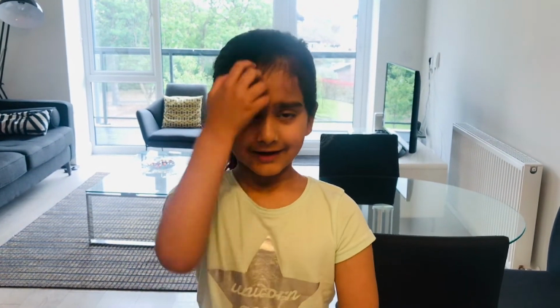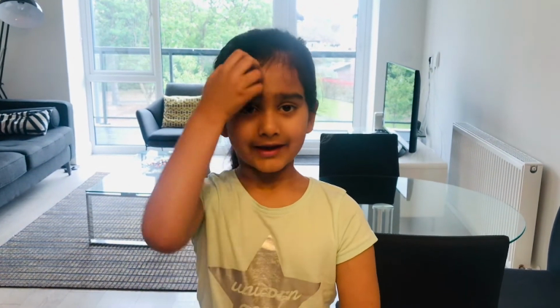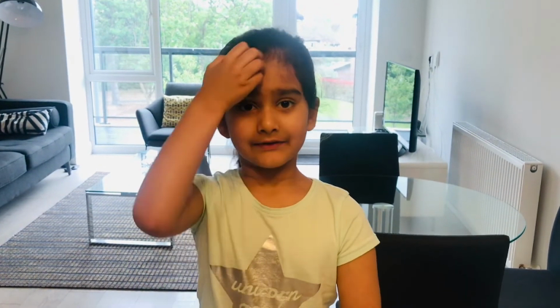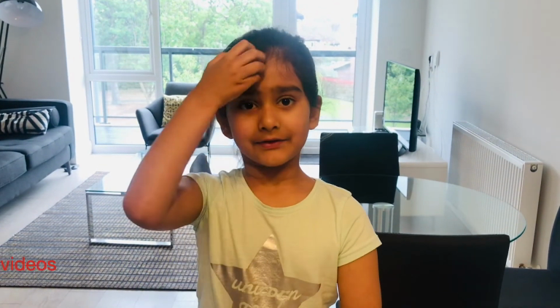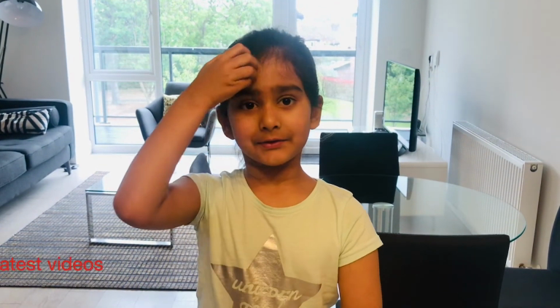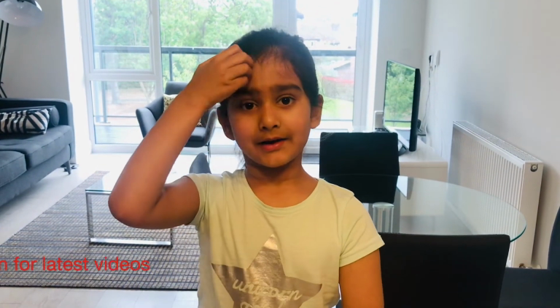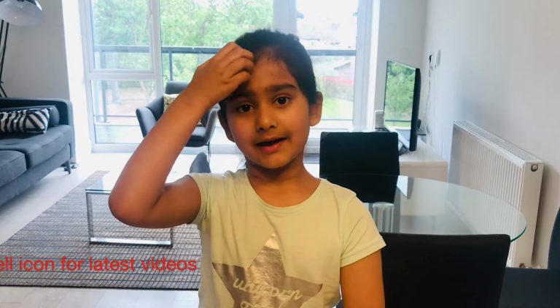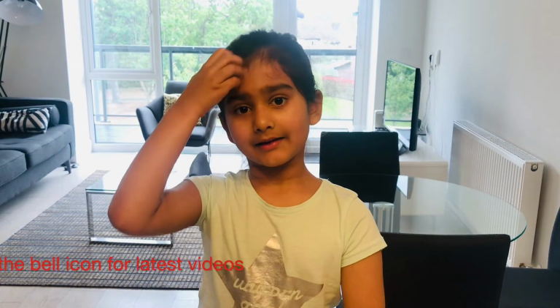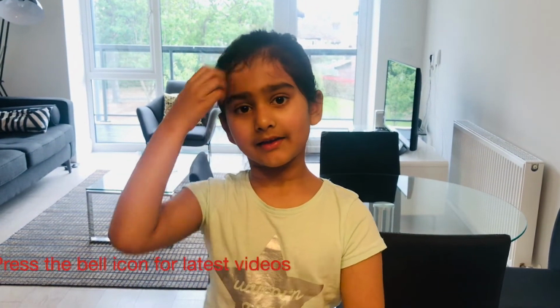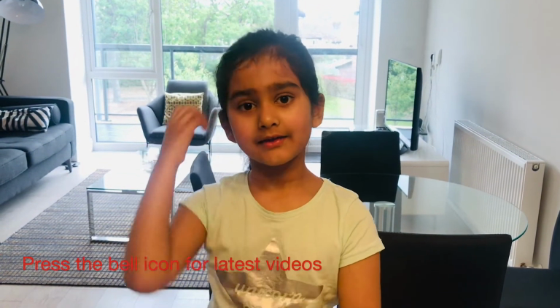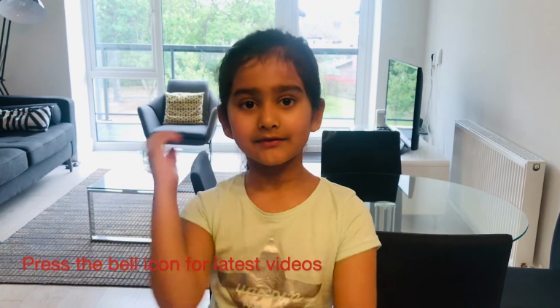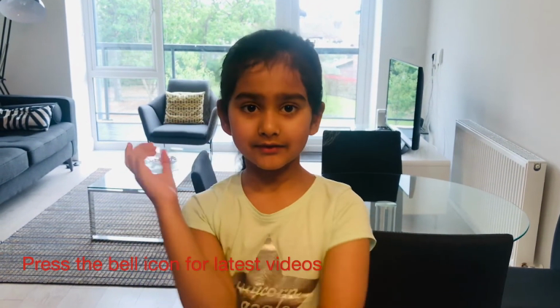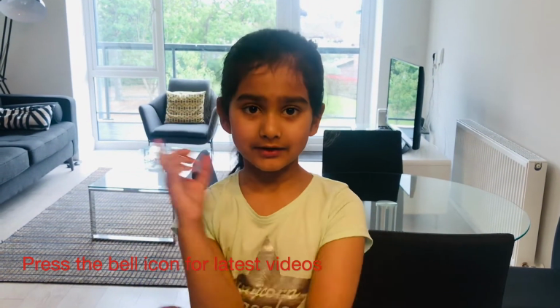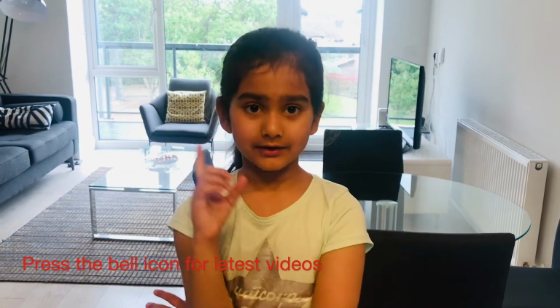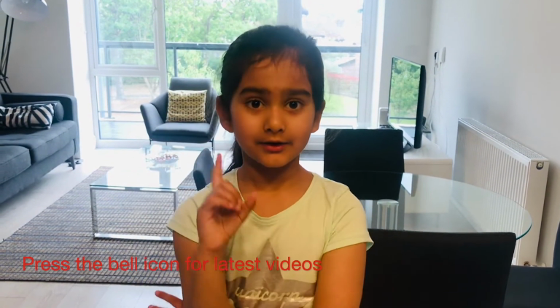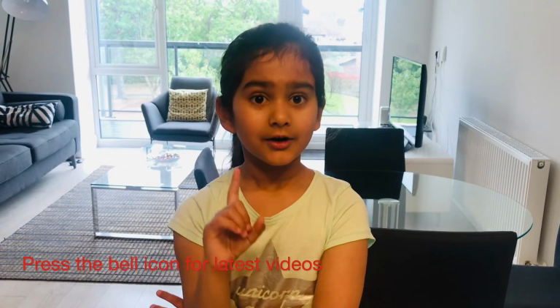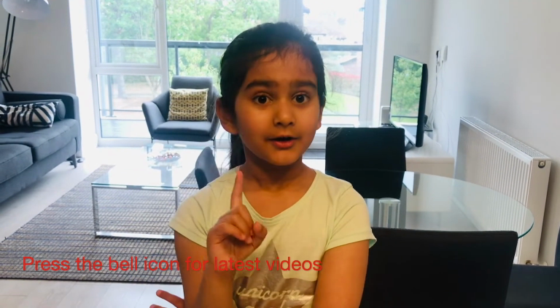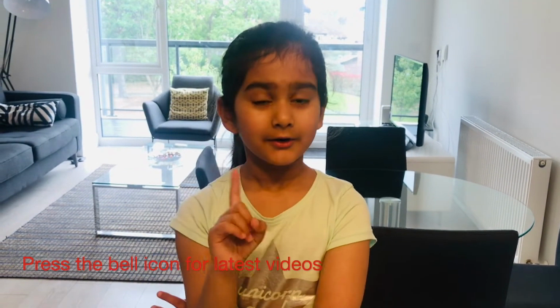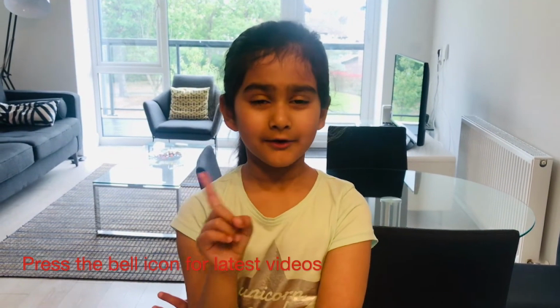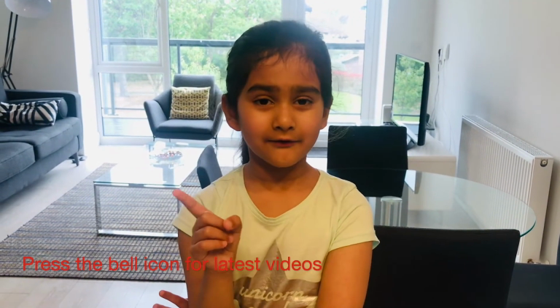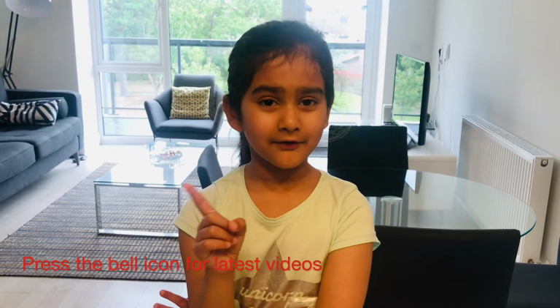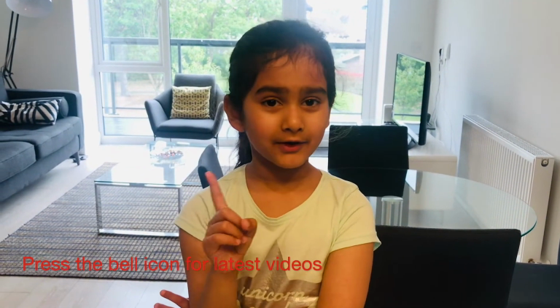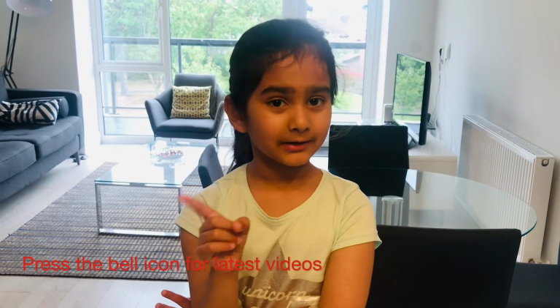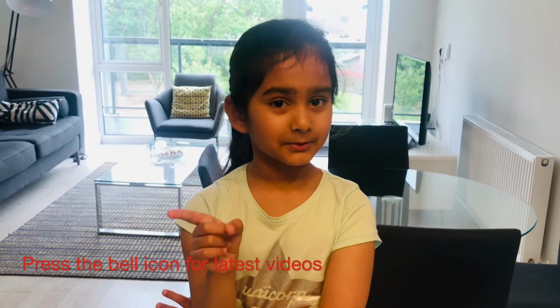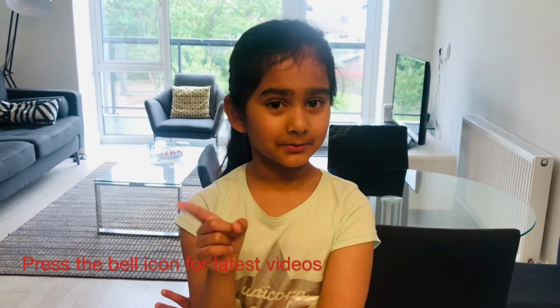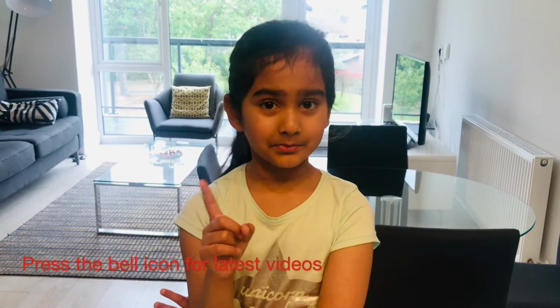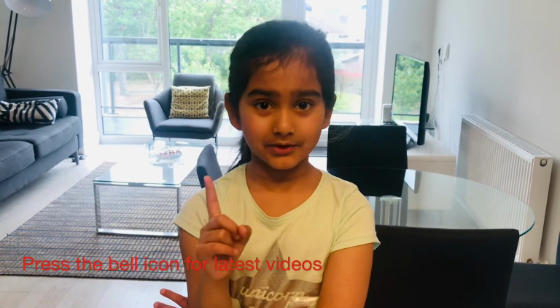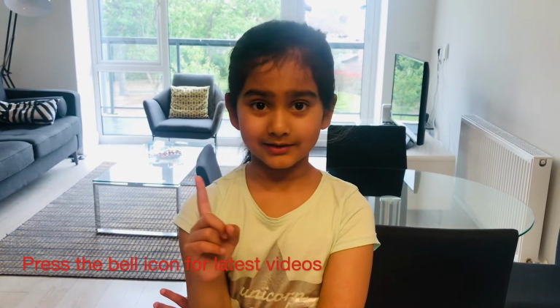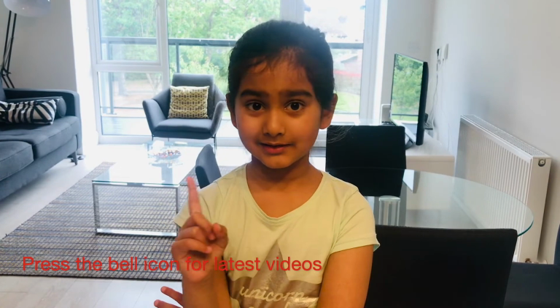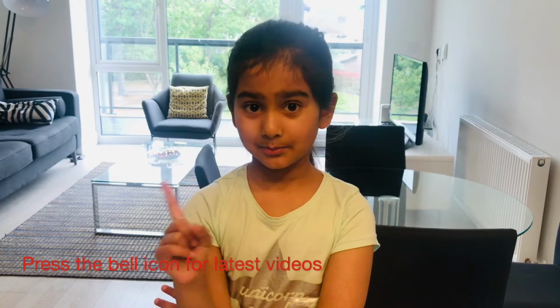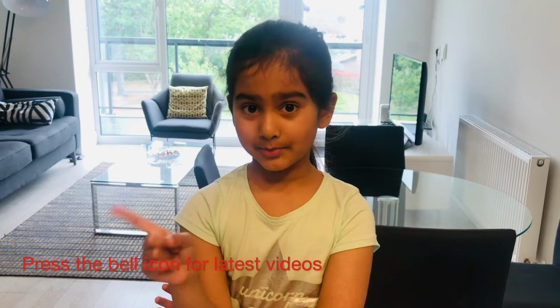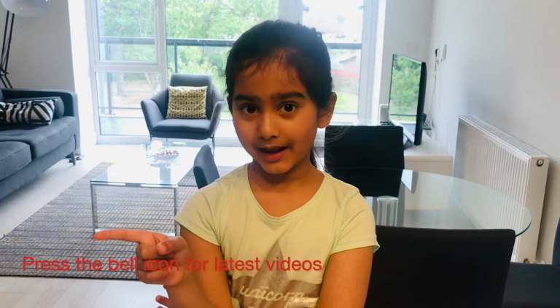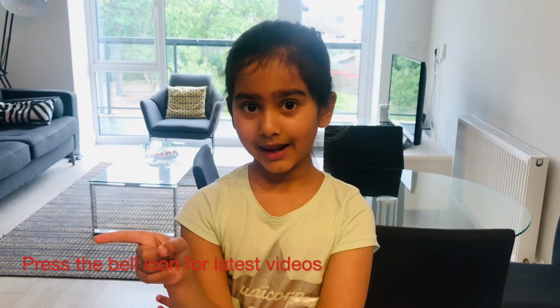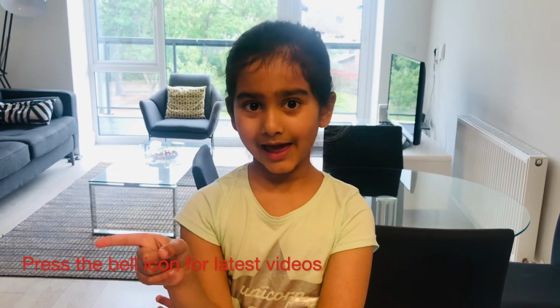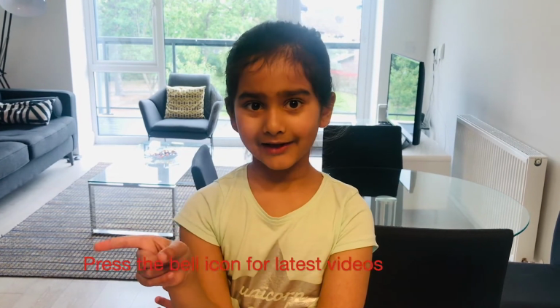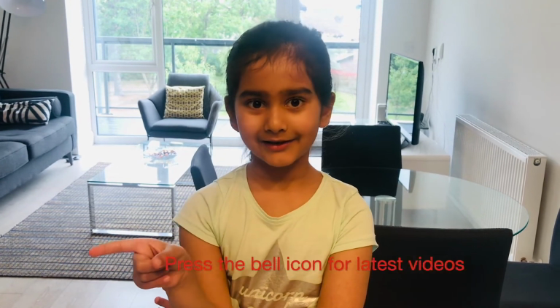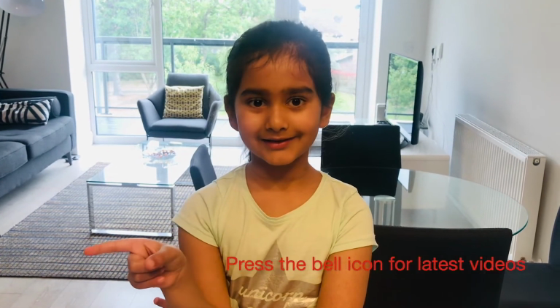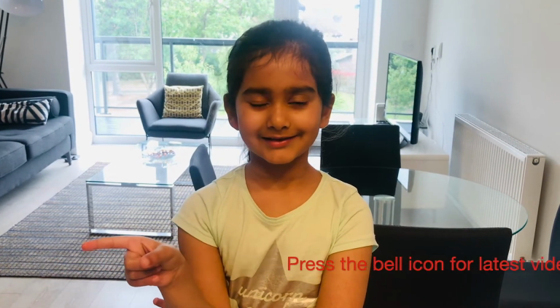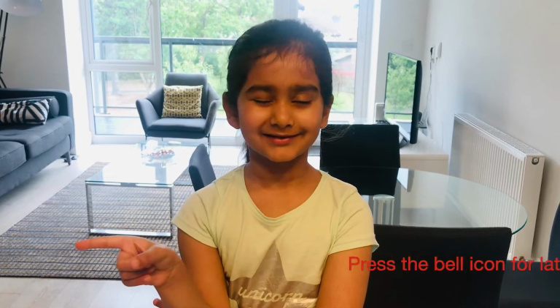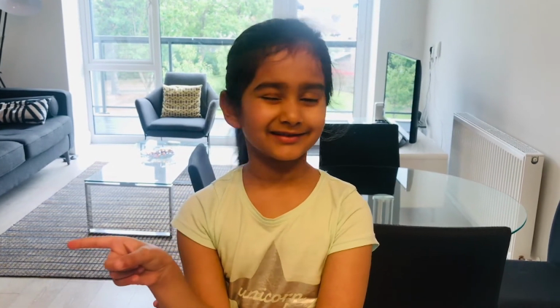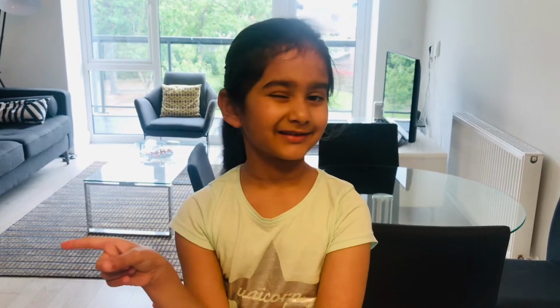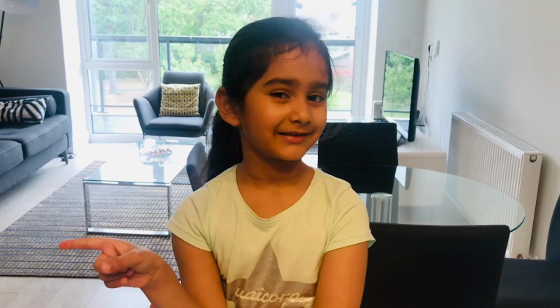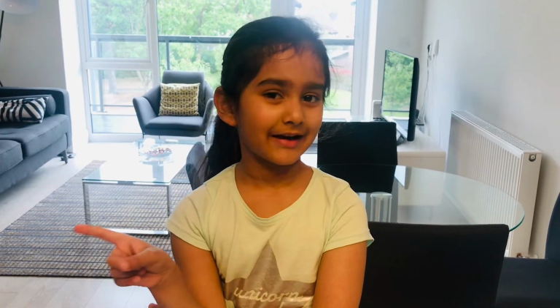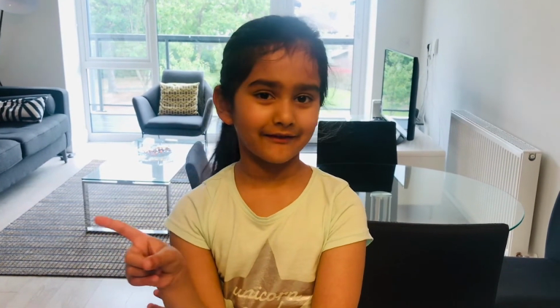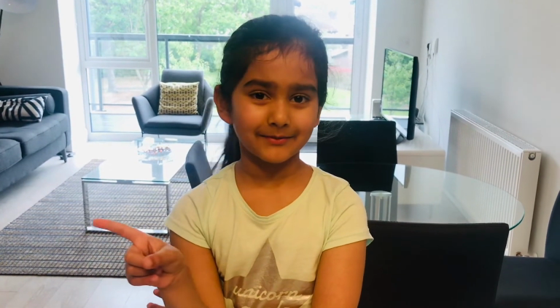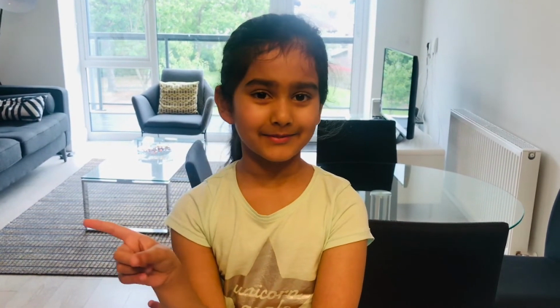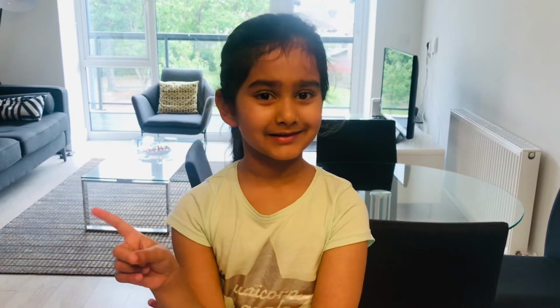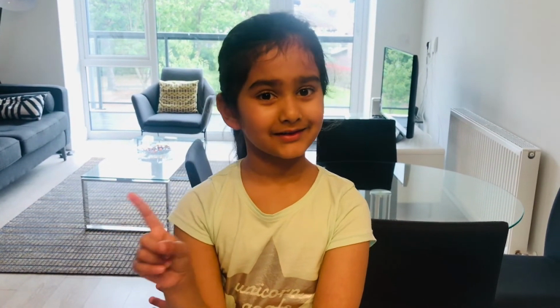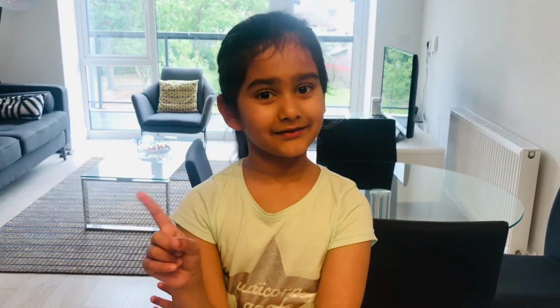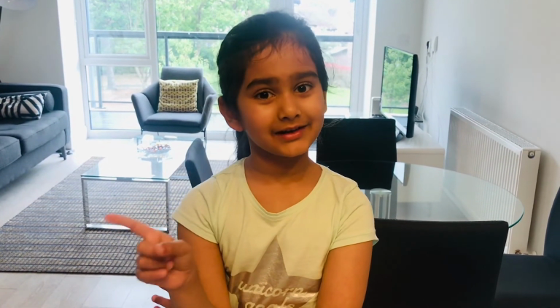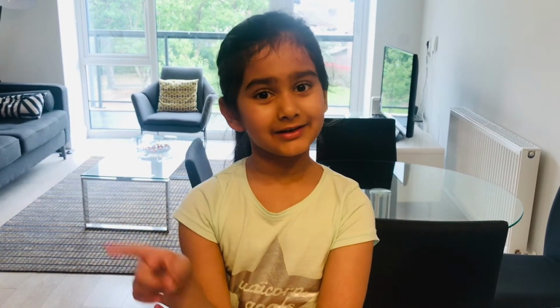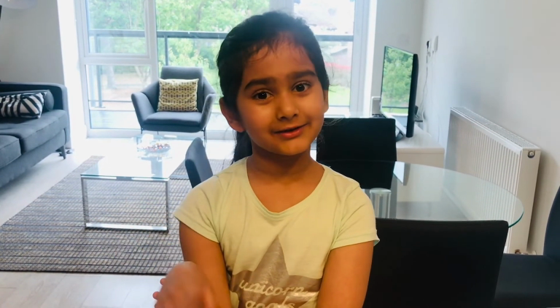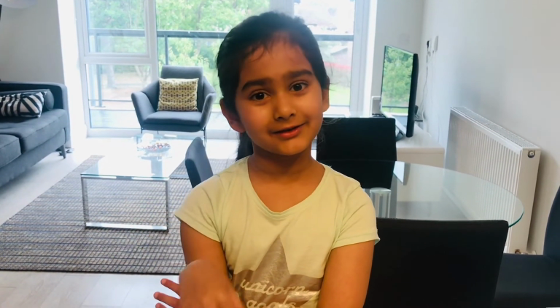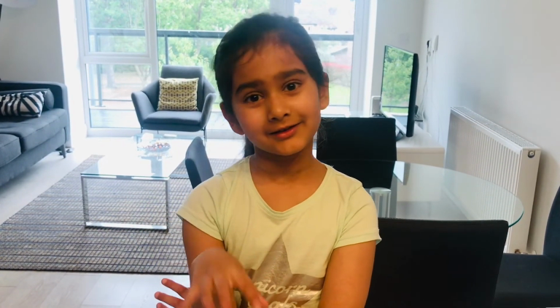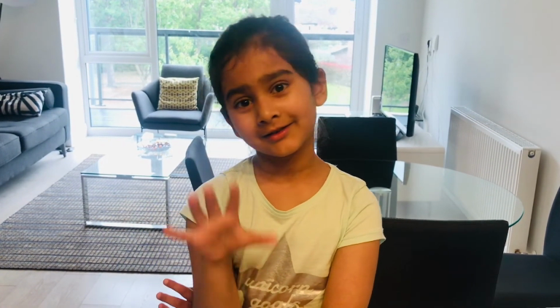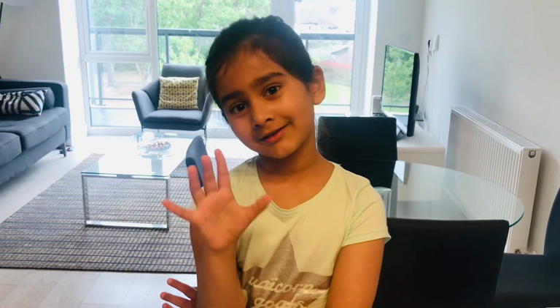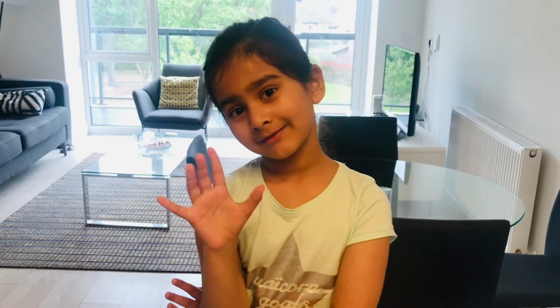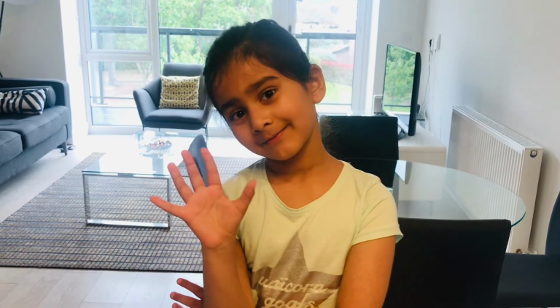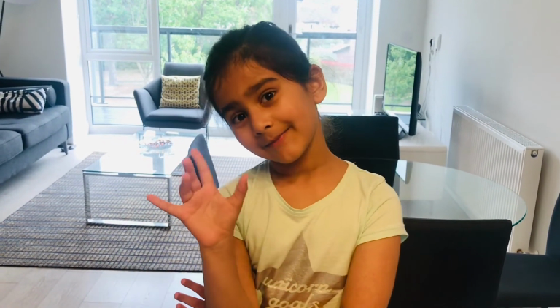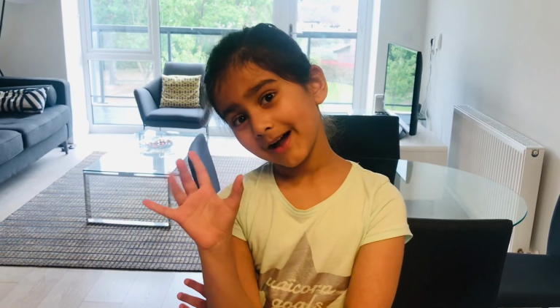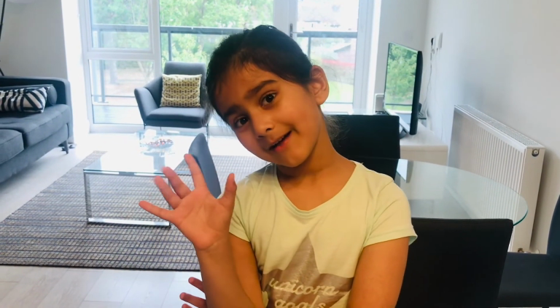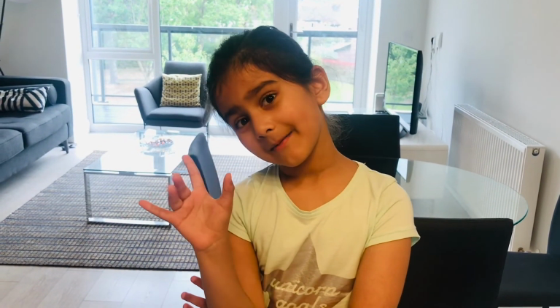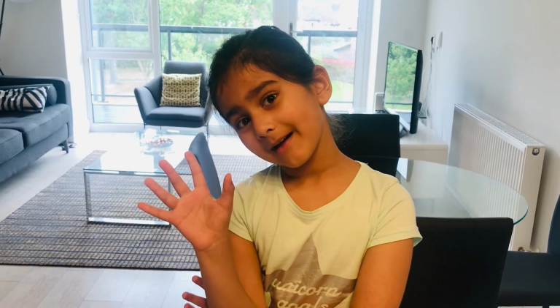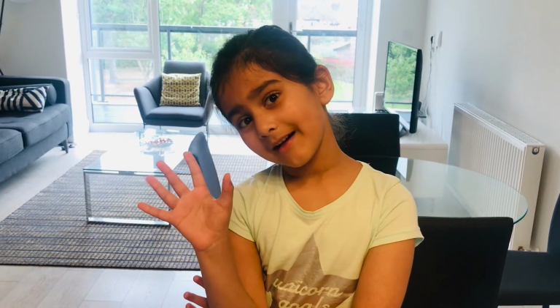If you liked this video, don't forget to press the bell icon so you never miss a video. Bye-bye.